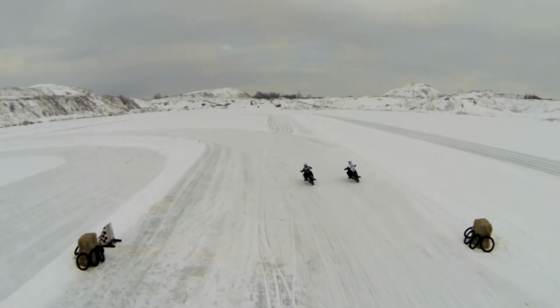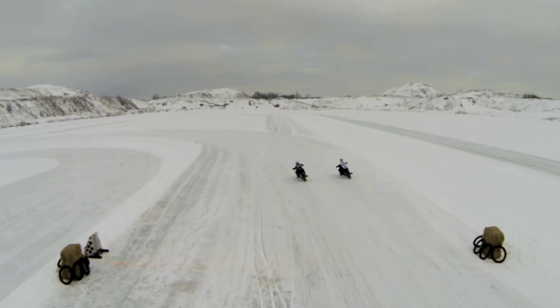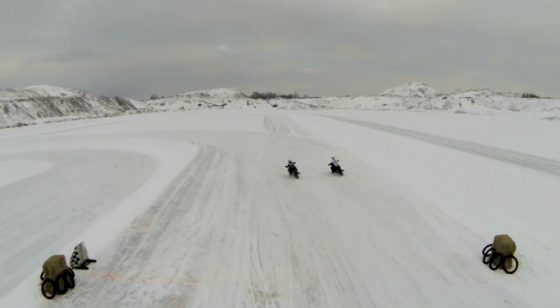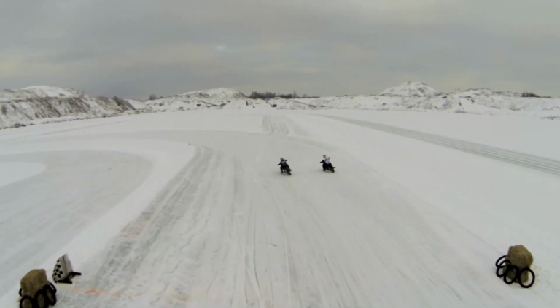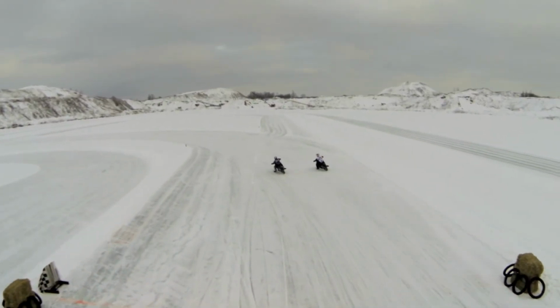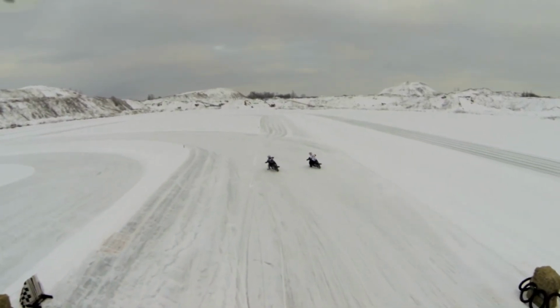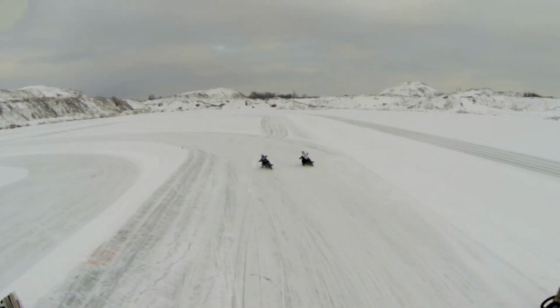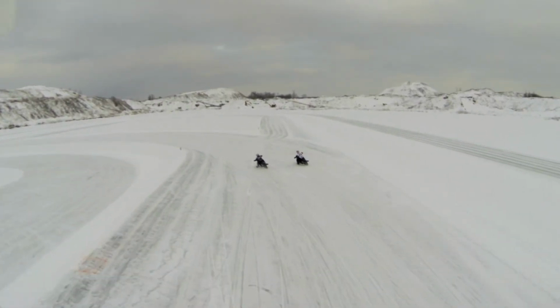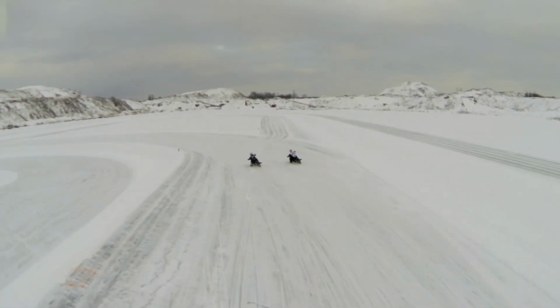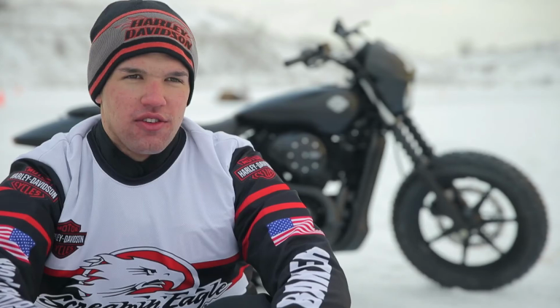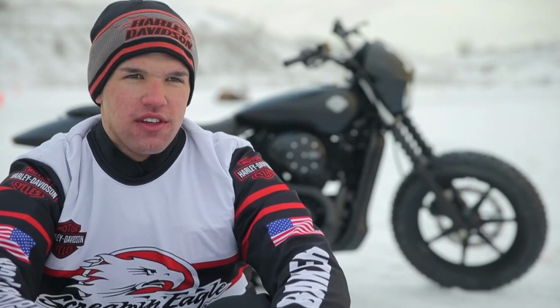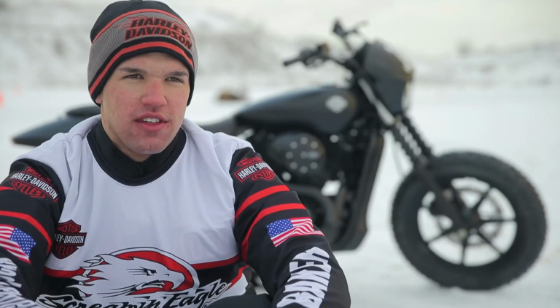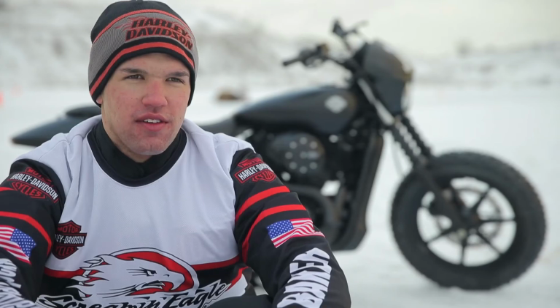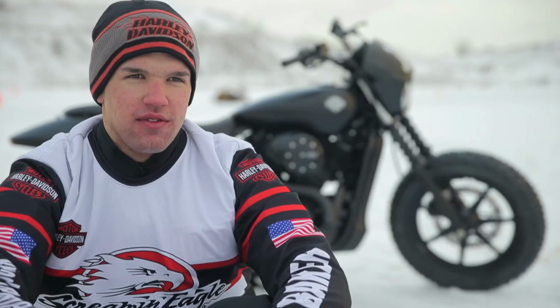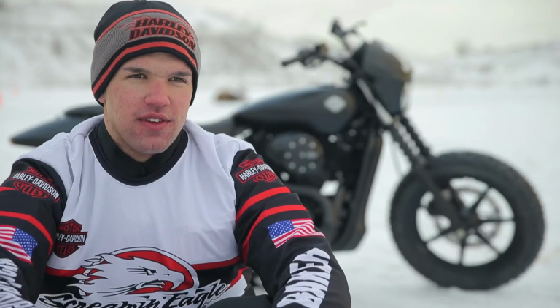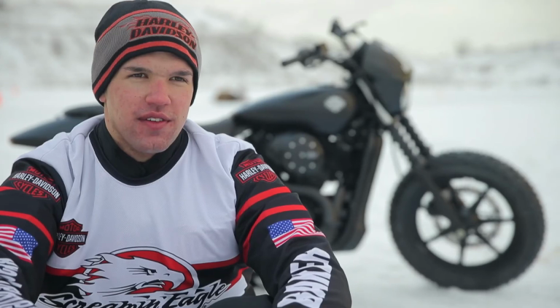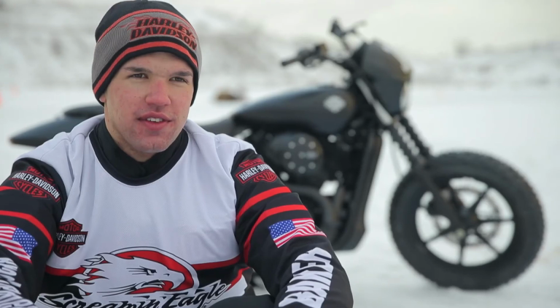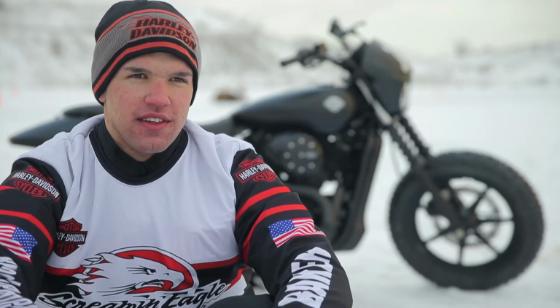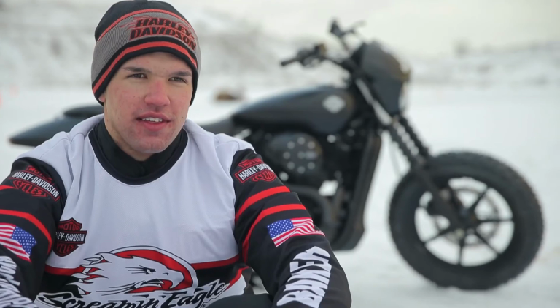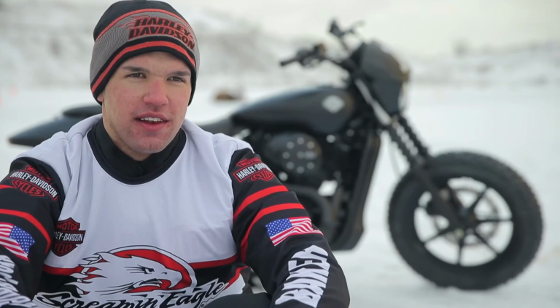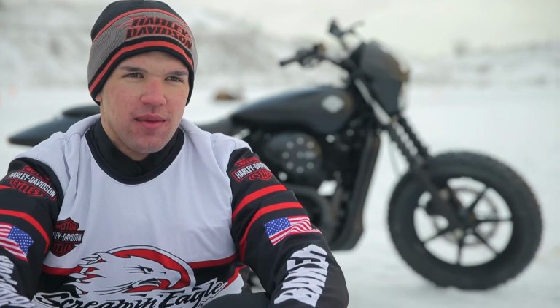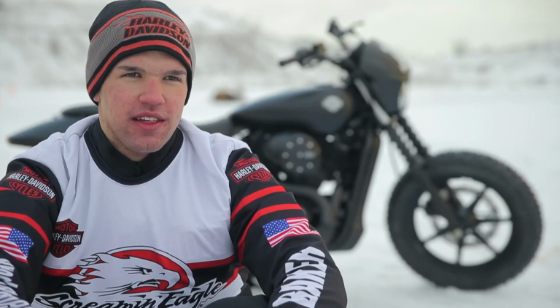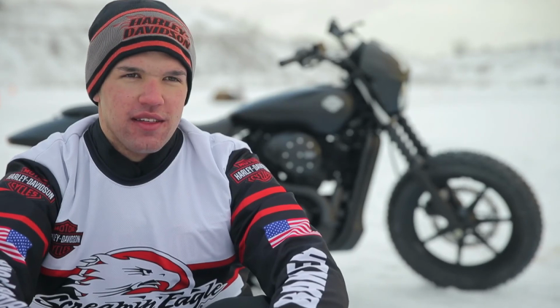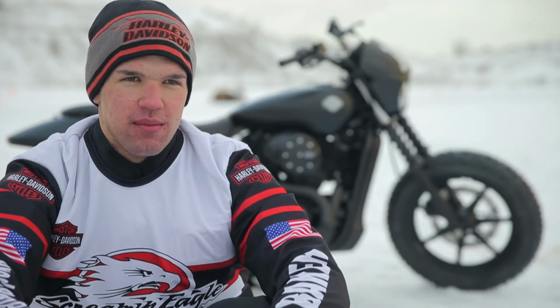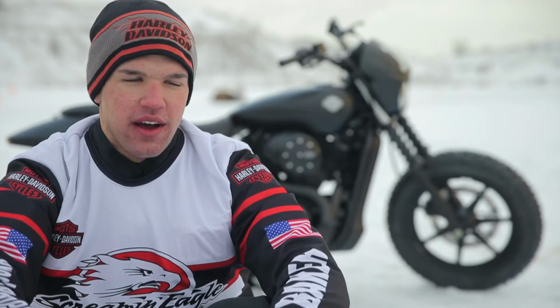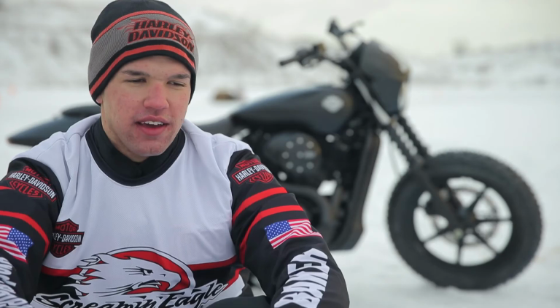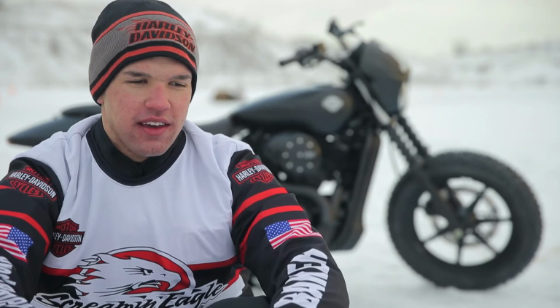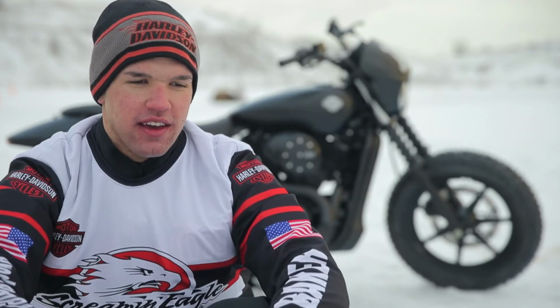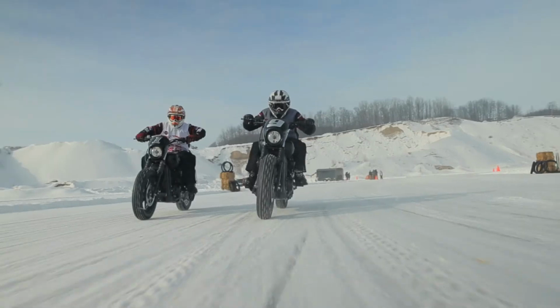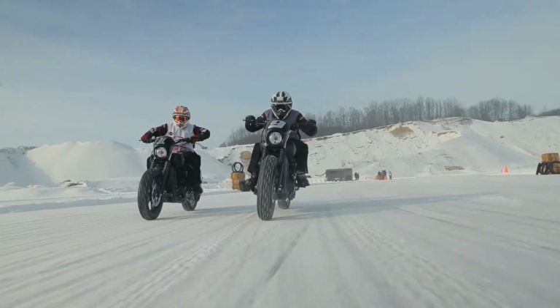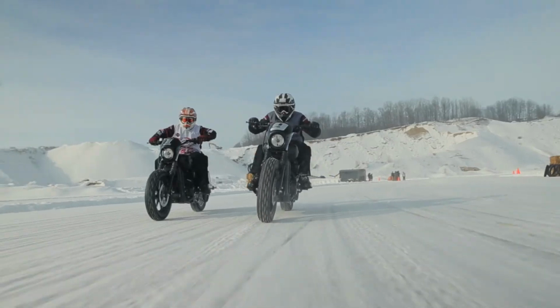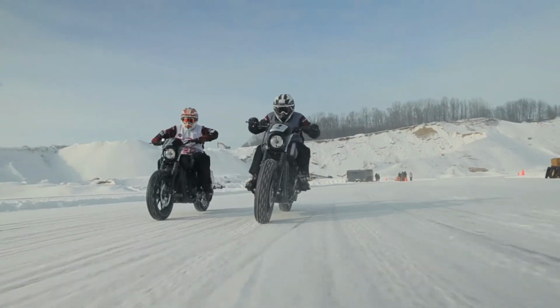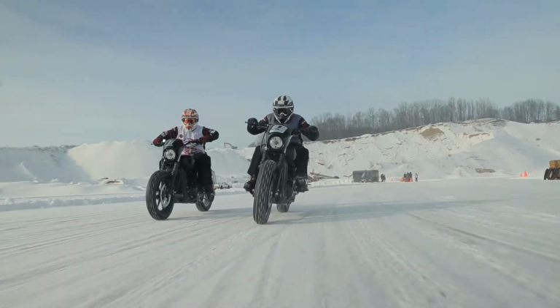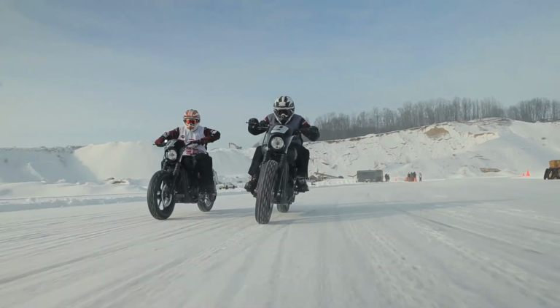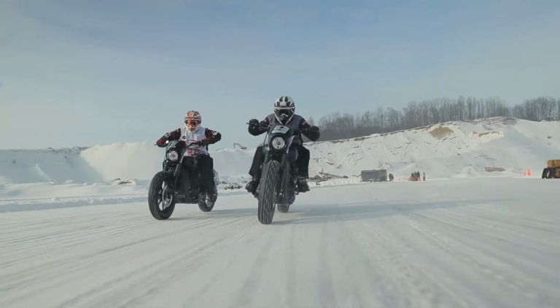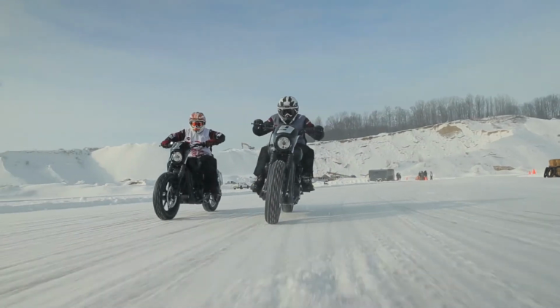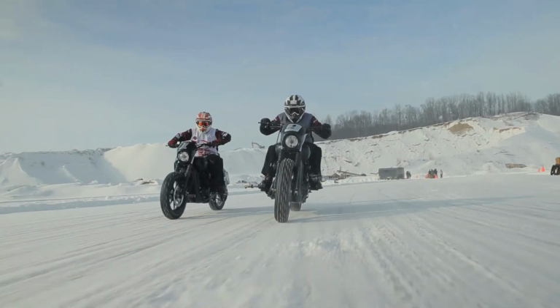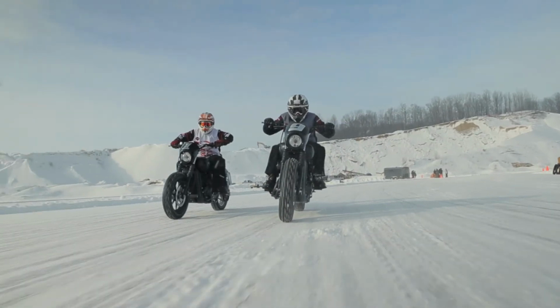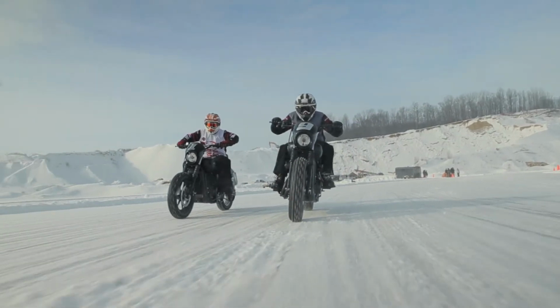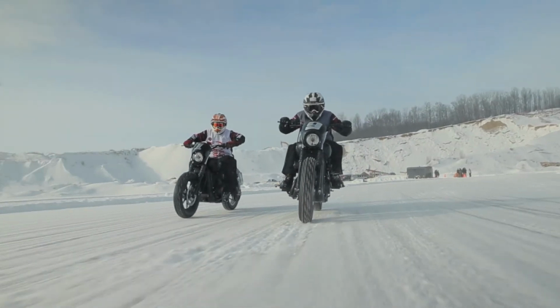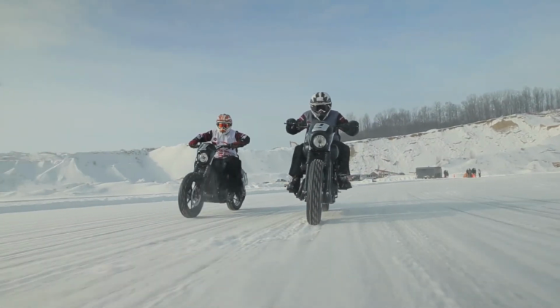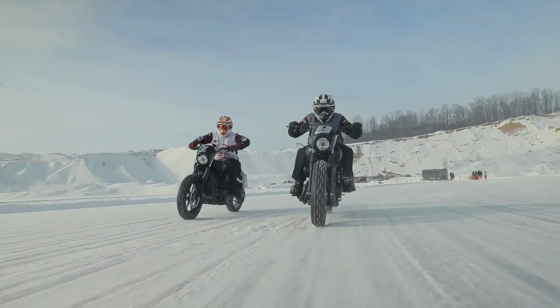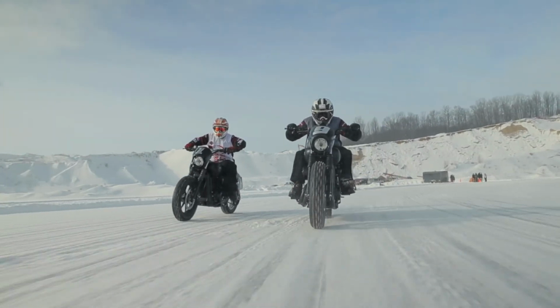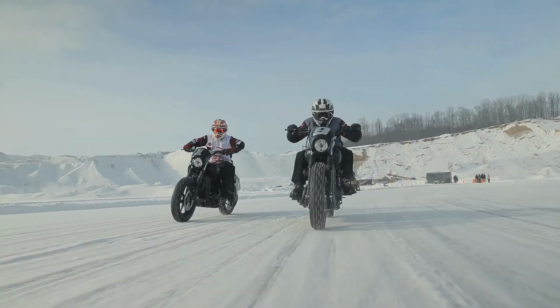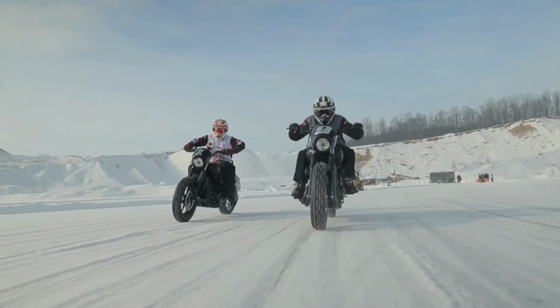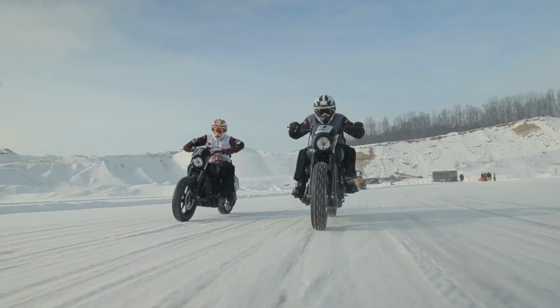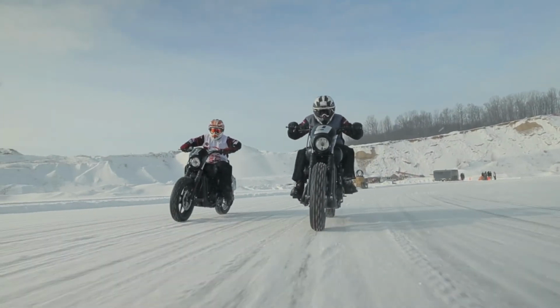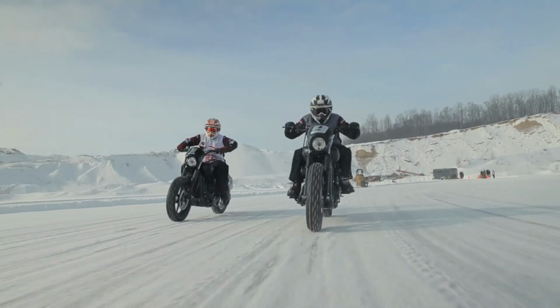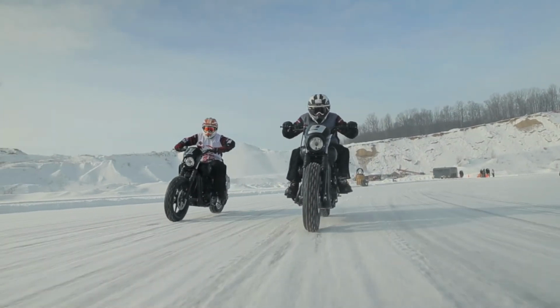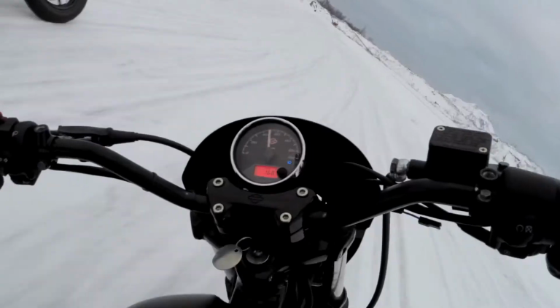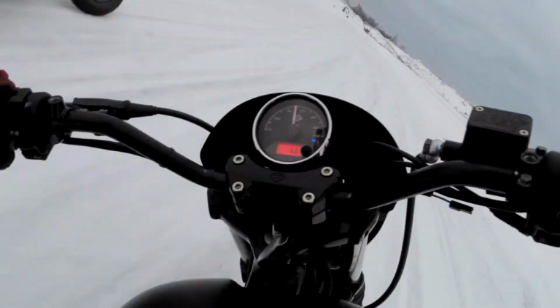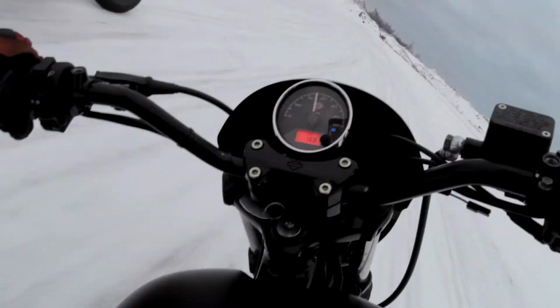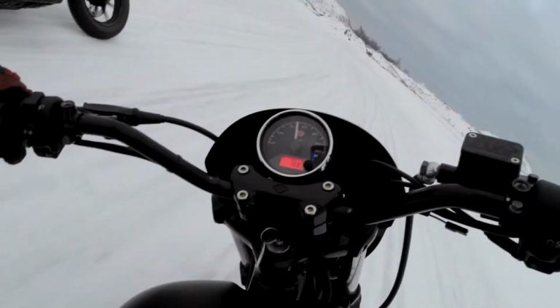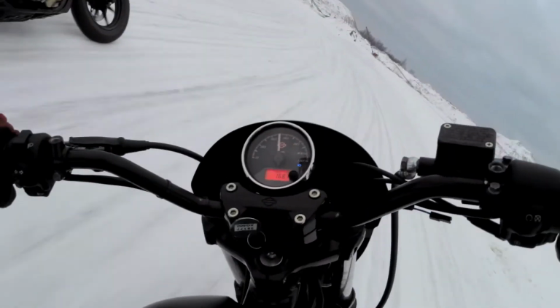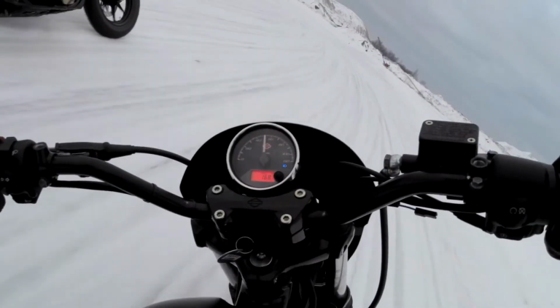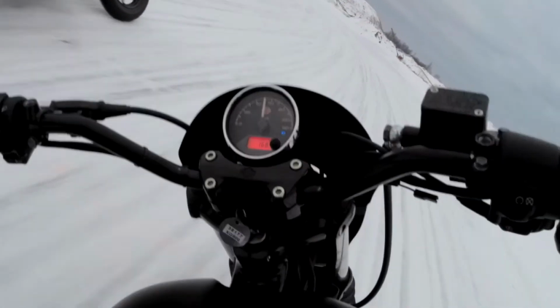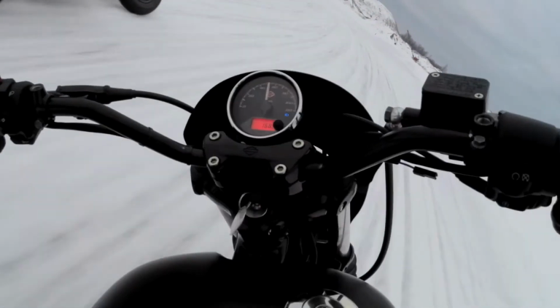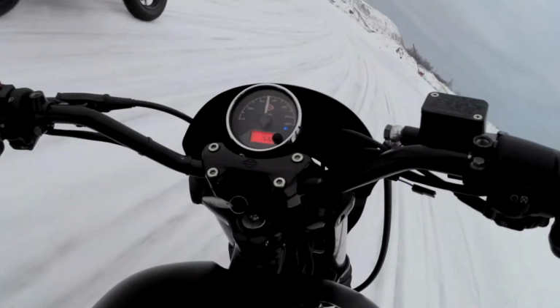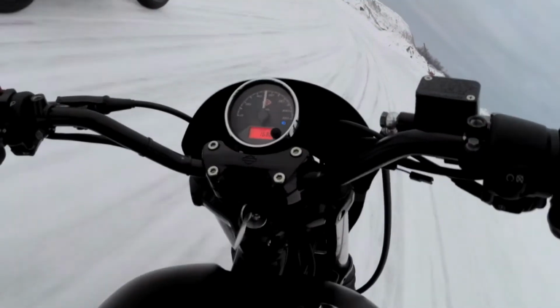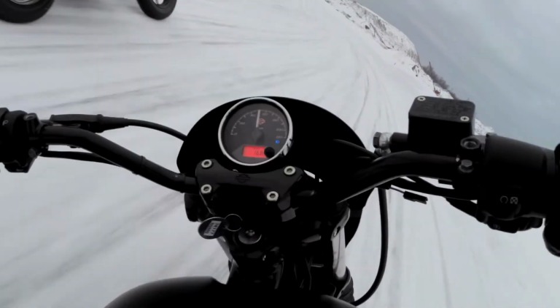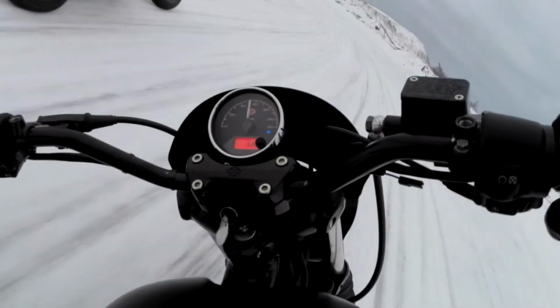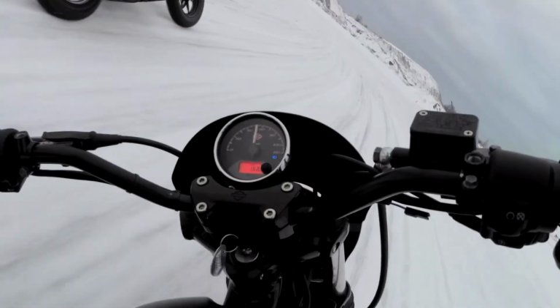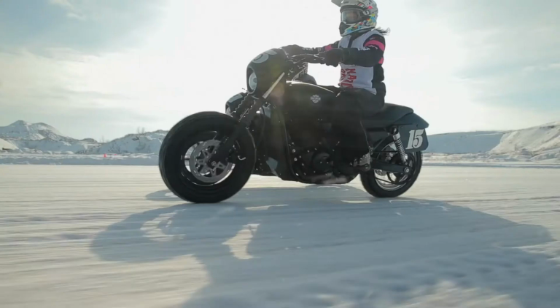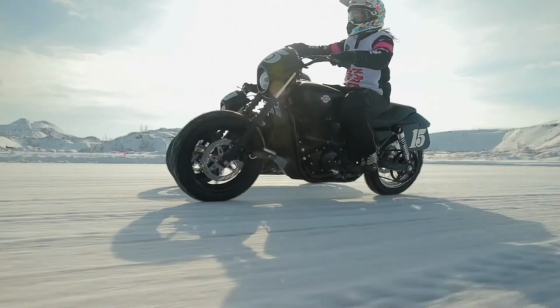The Harley Davidson Street 750 is an amazing bike. I had a lot of fun riding it — it actually handled really well for being a stock motorcycle.